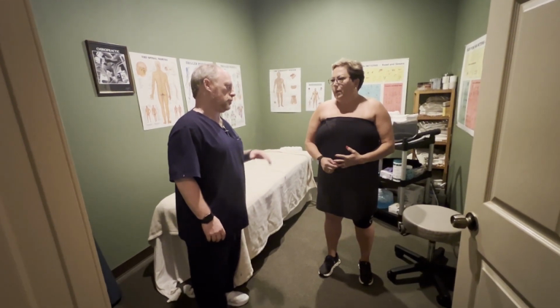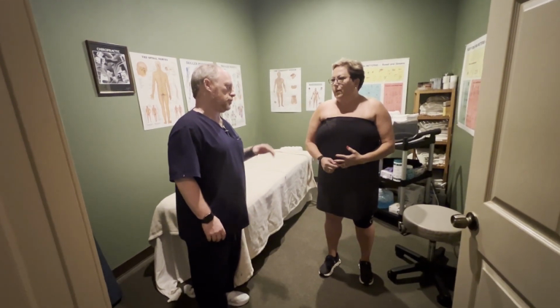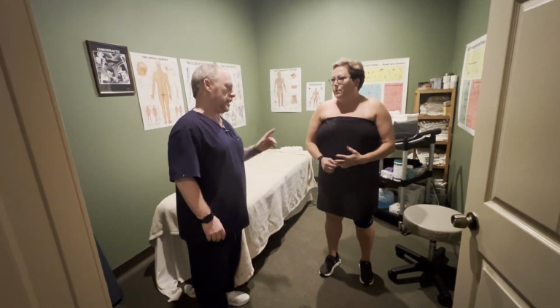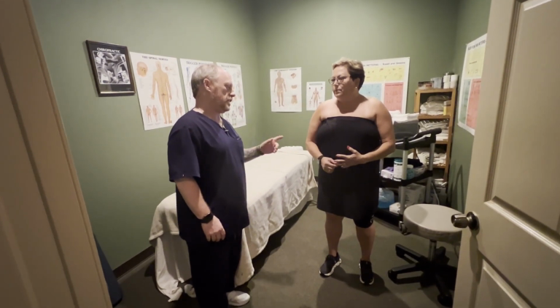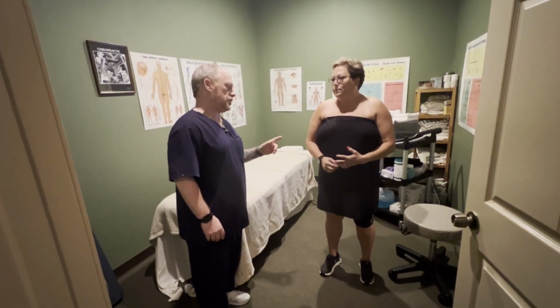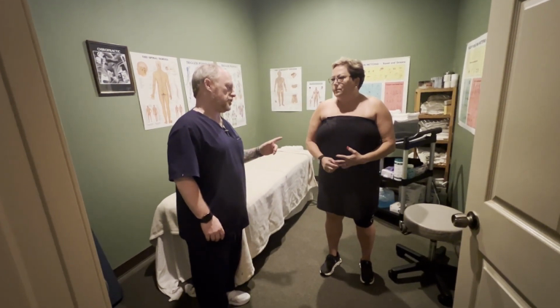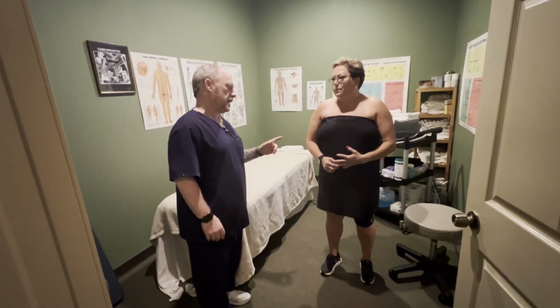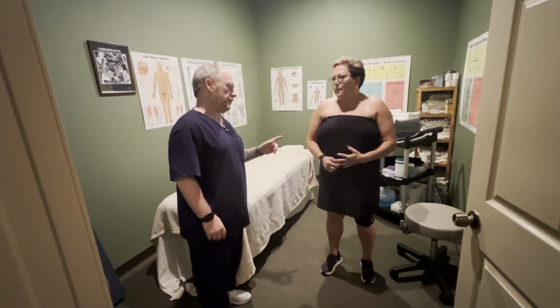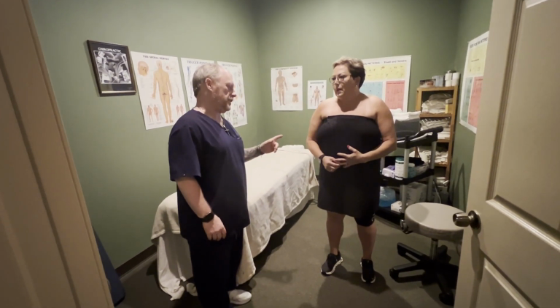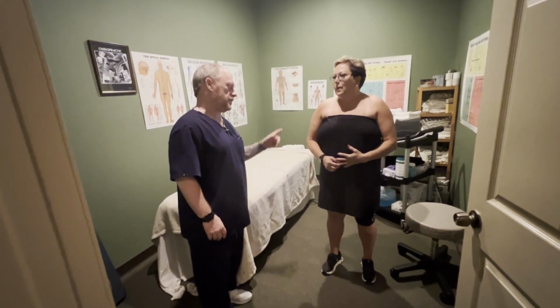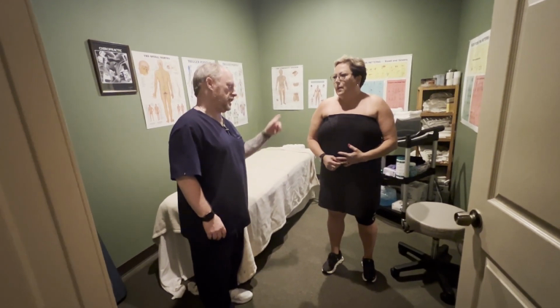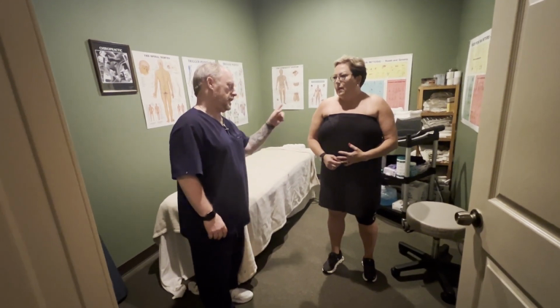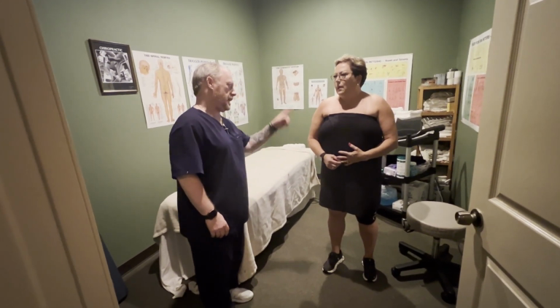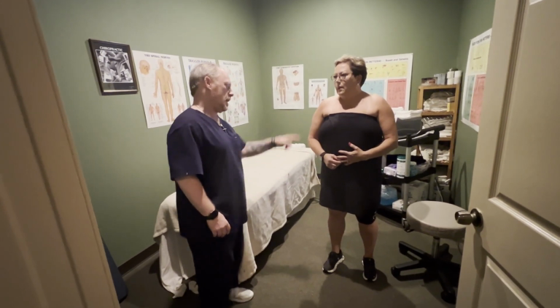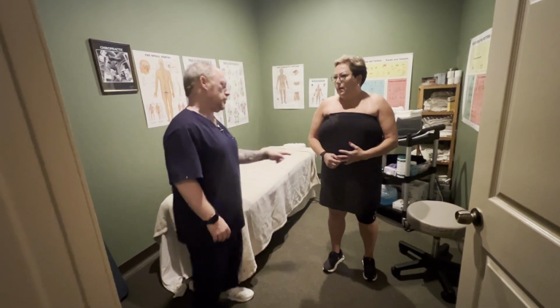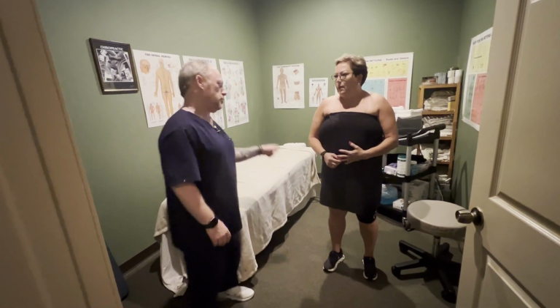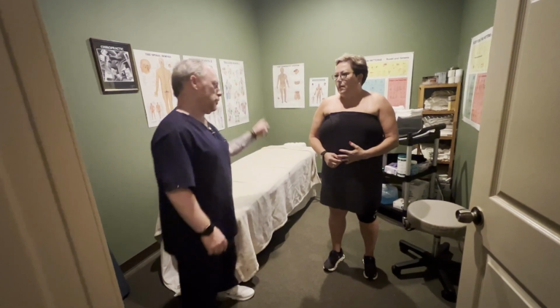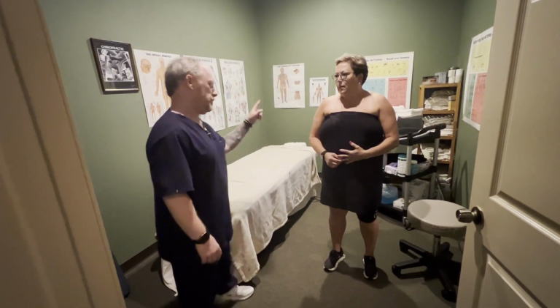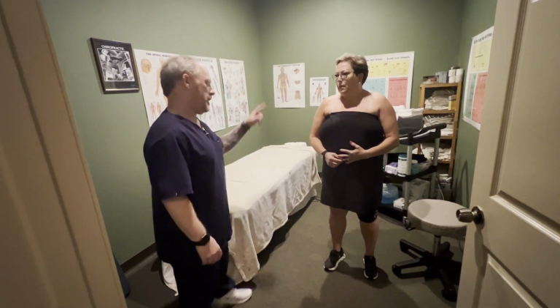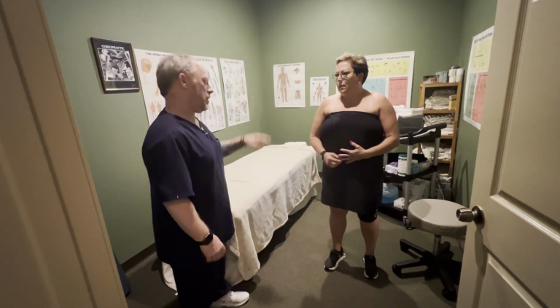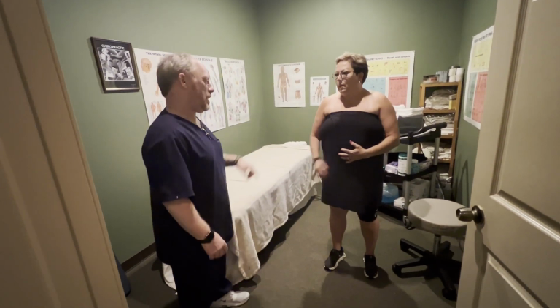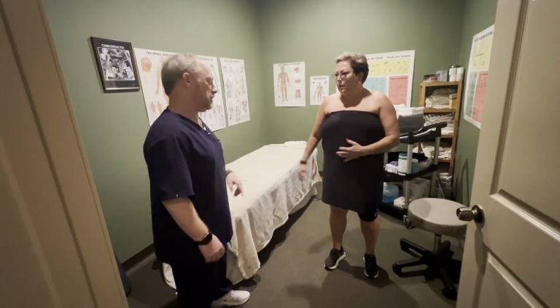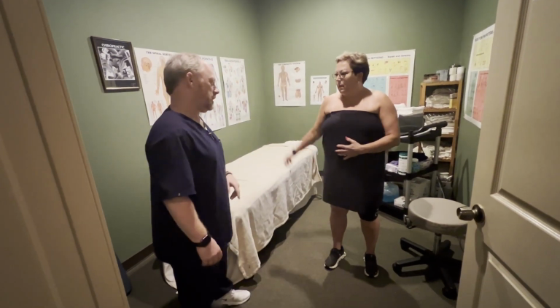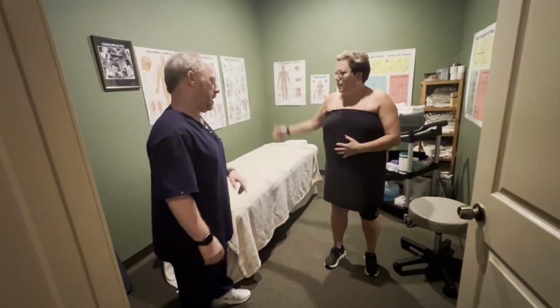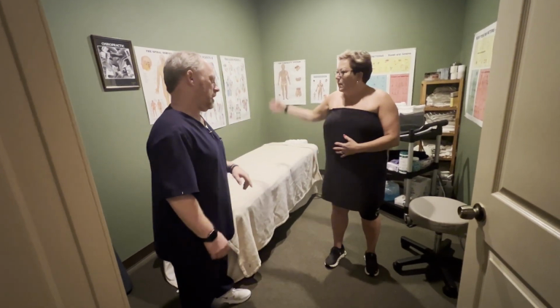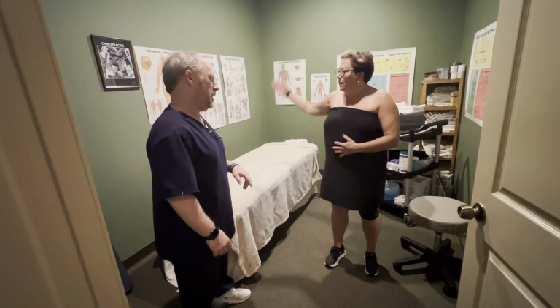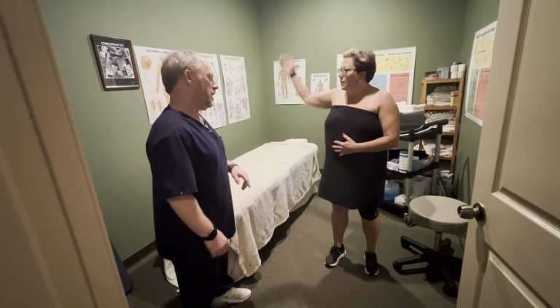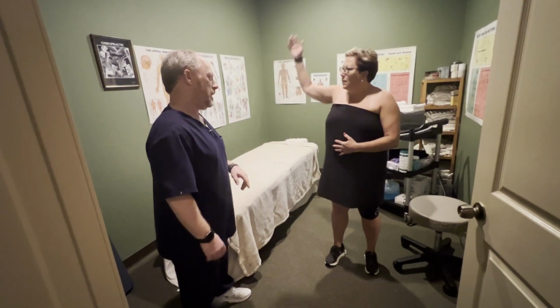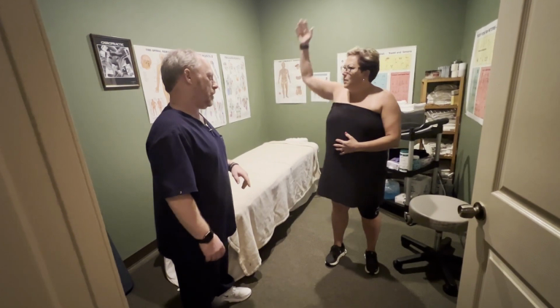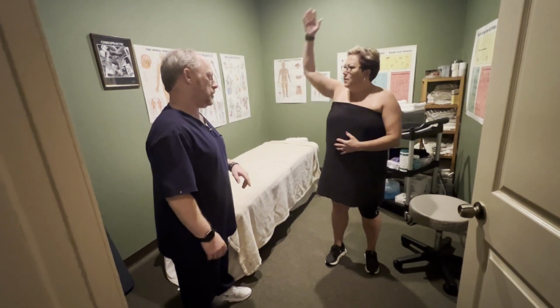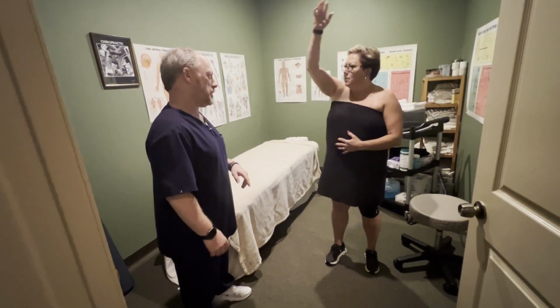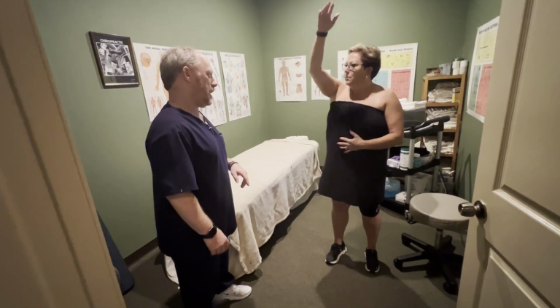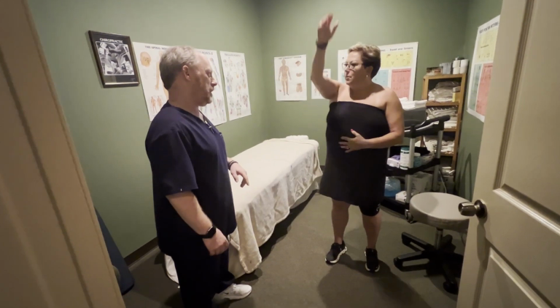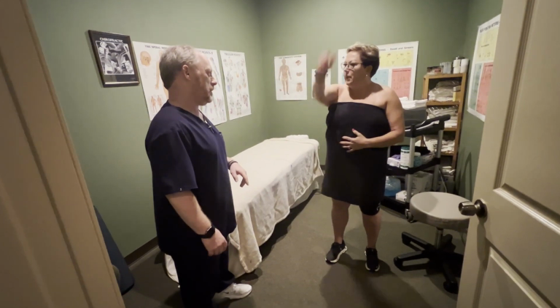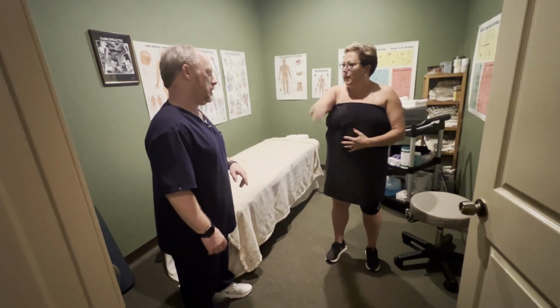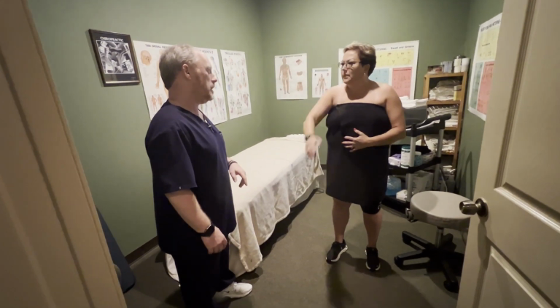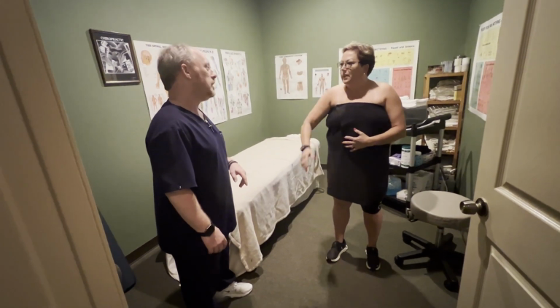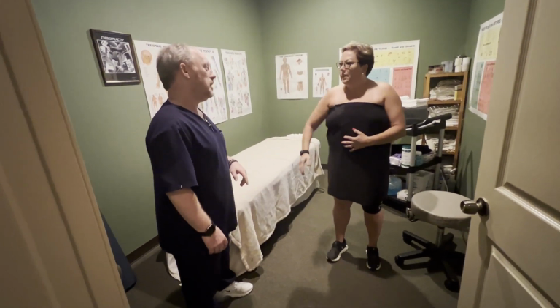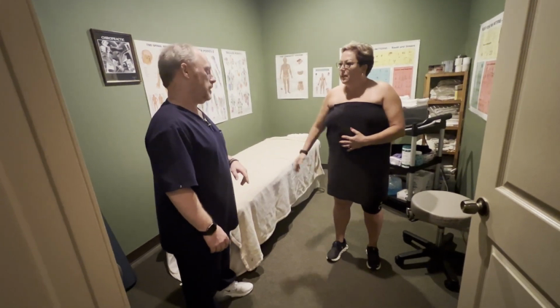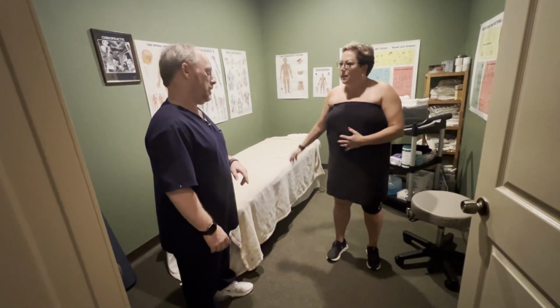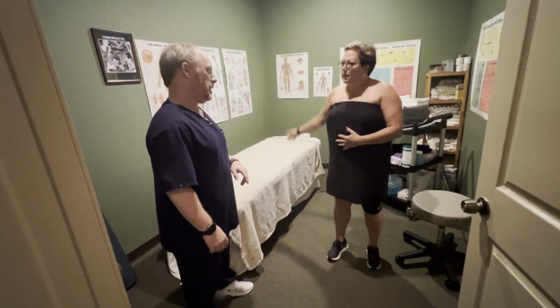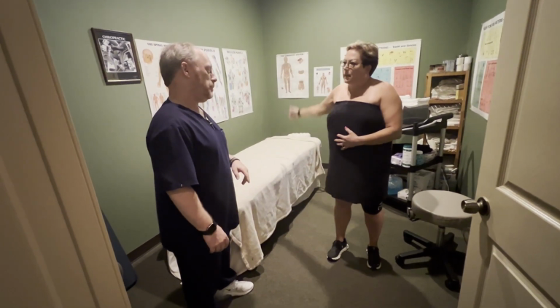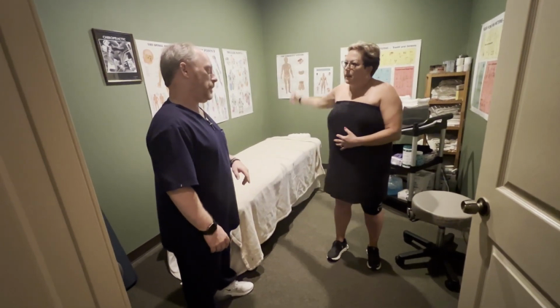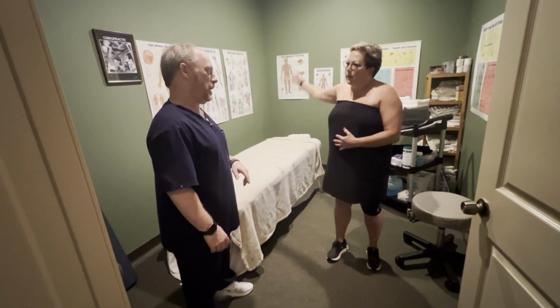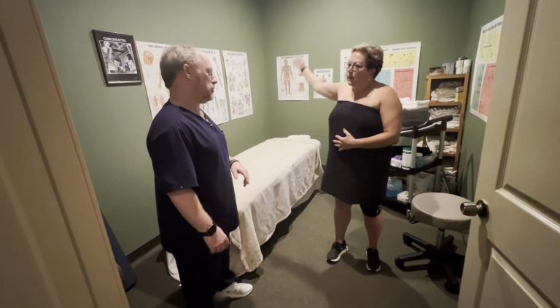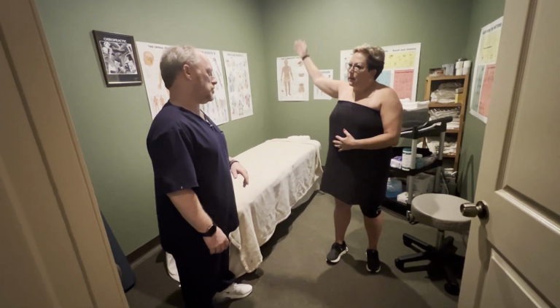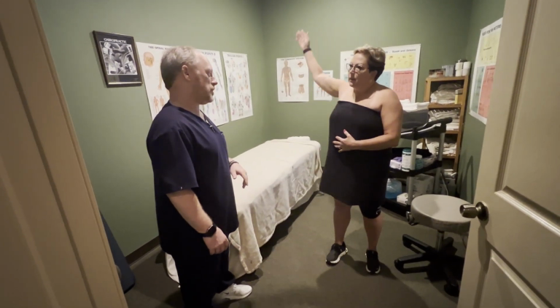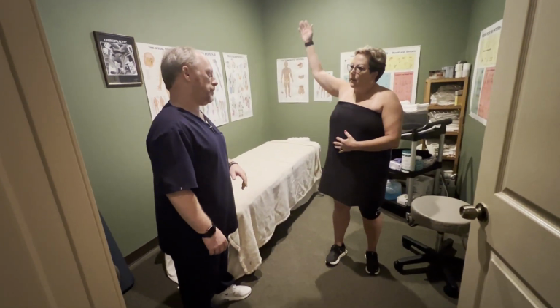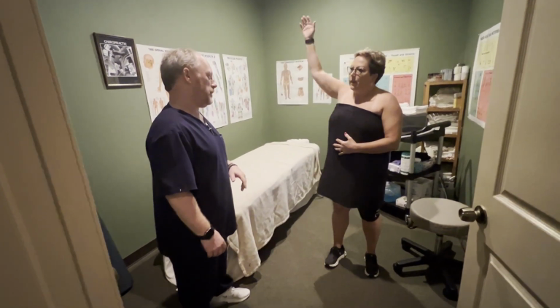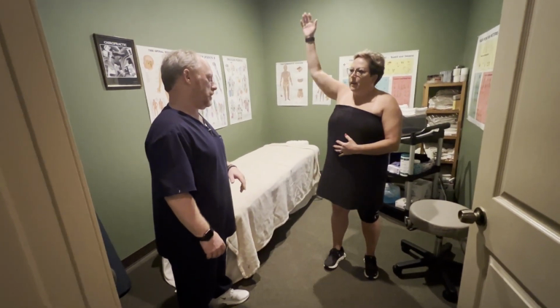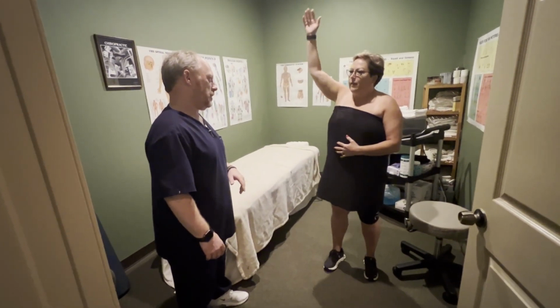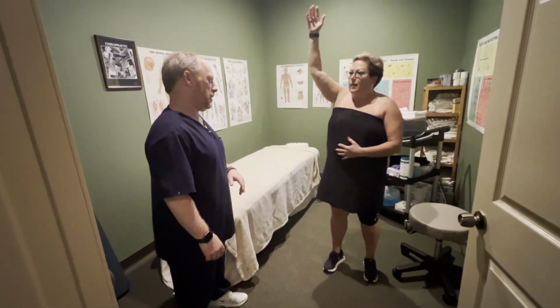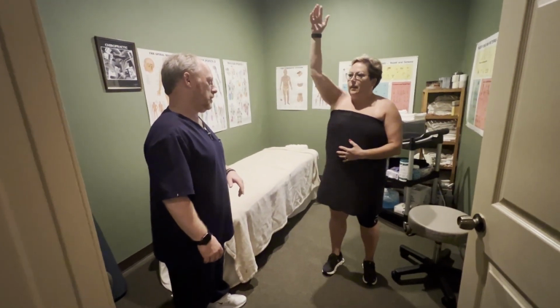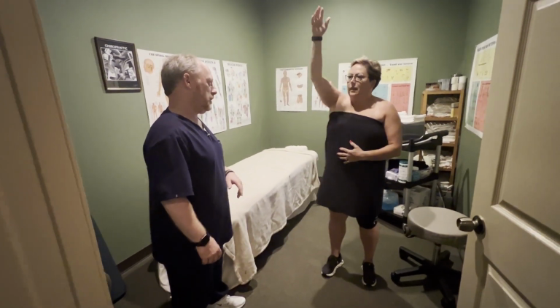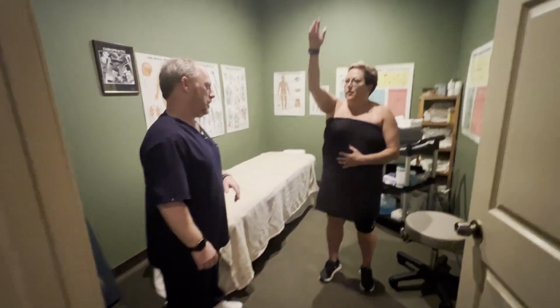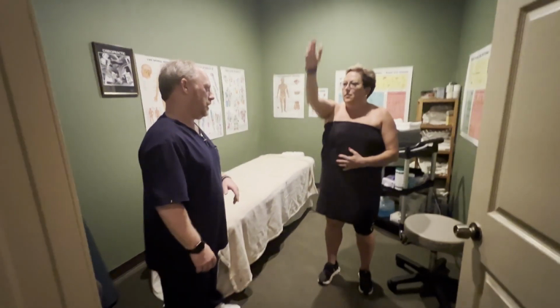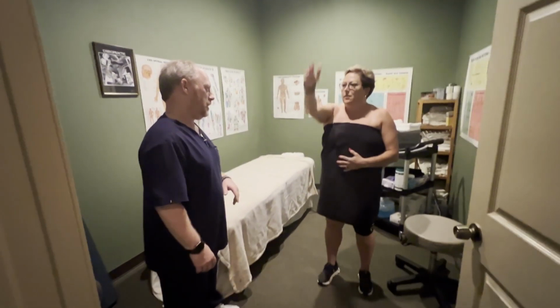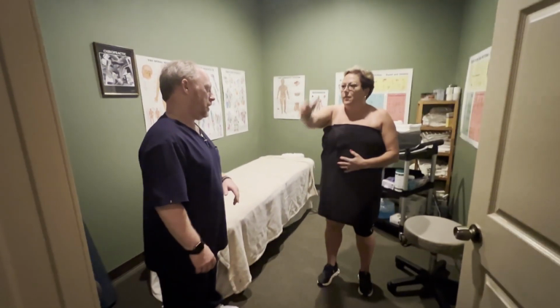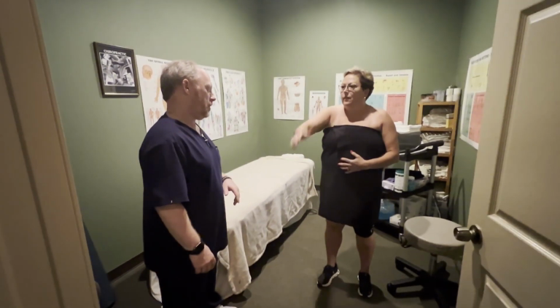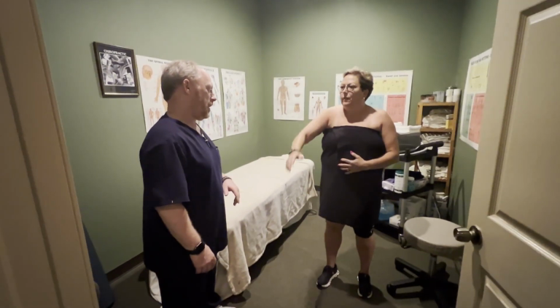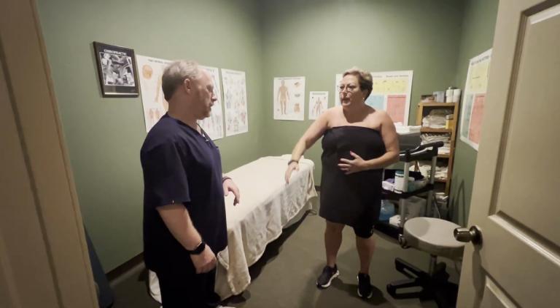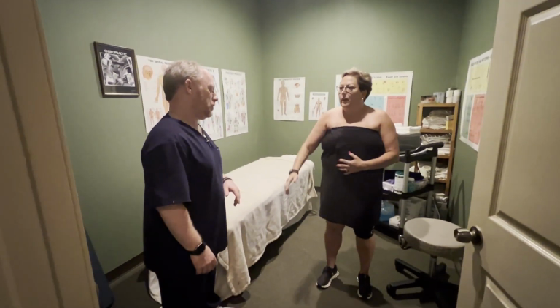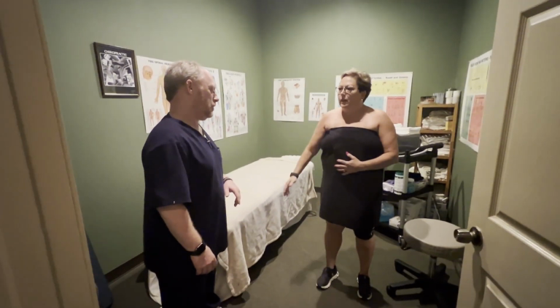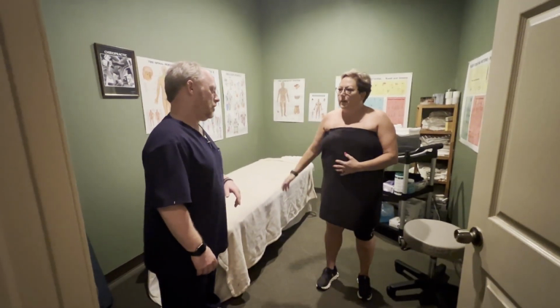So today's your second visit and how are you moving that around today? Pretty easy. Any pain or discomfort? Very, very little. All right, very little.